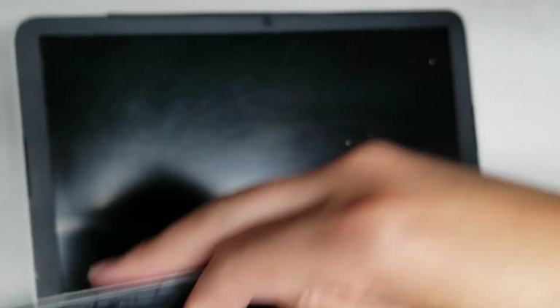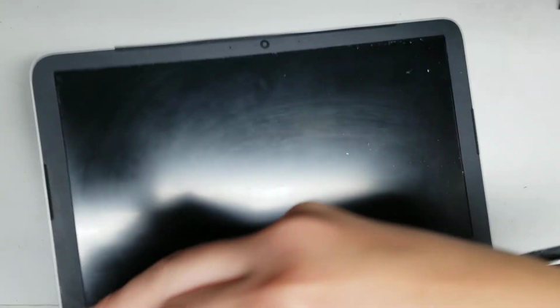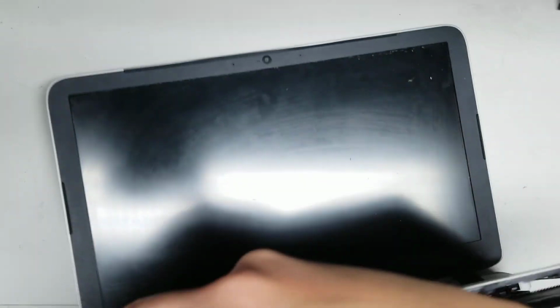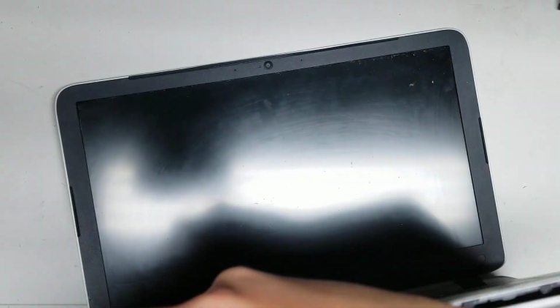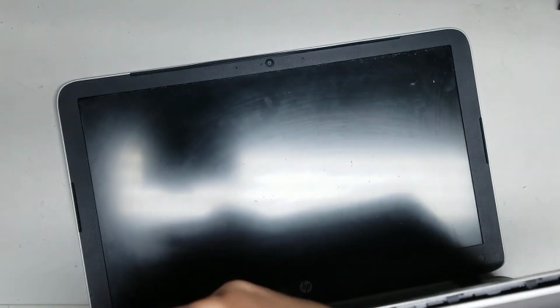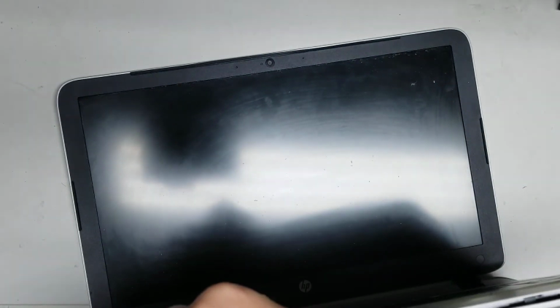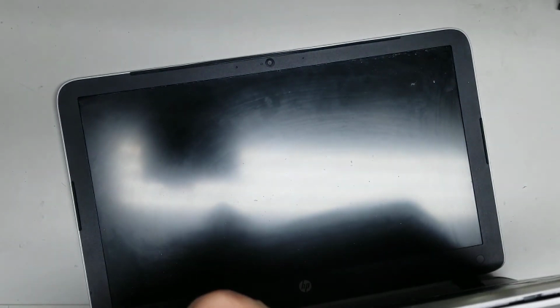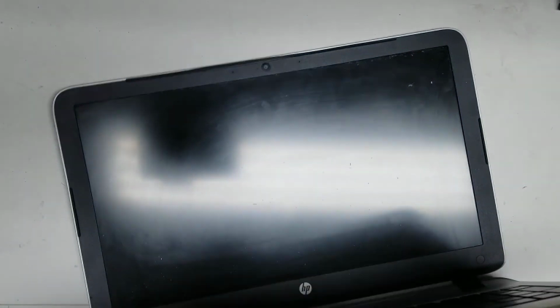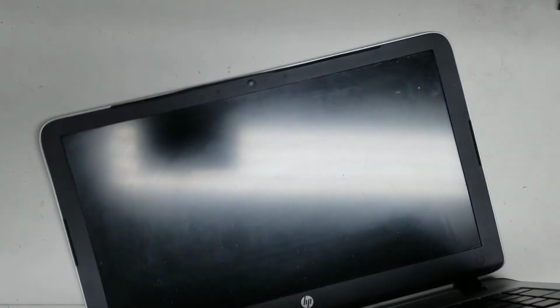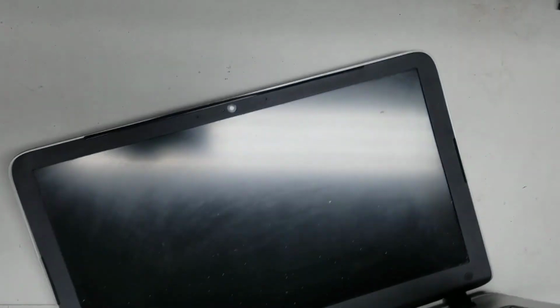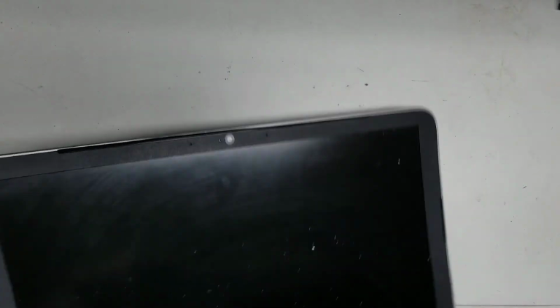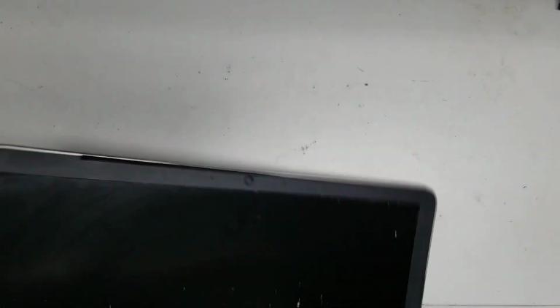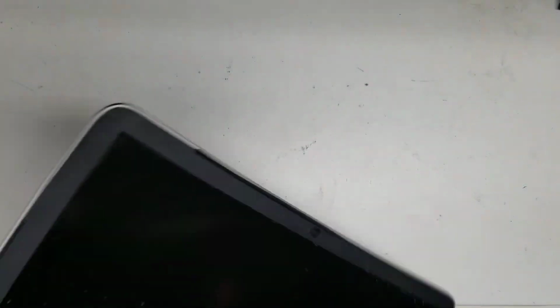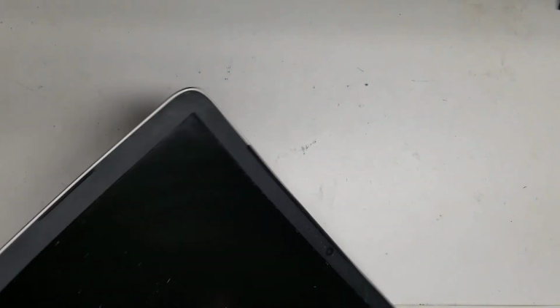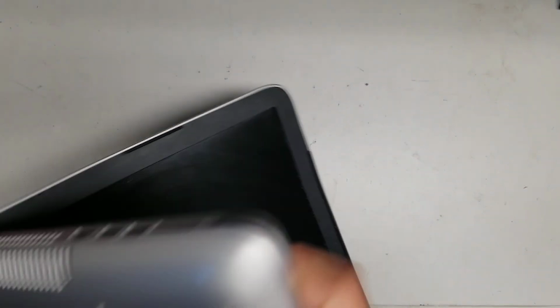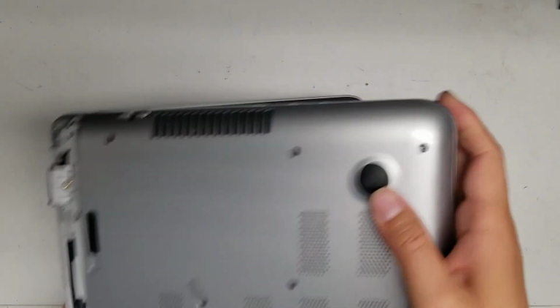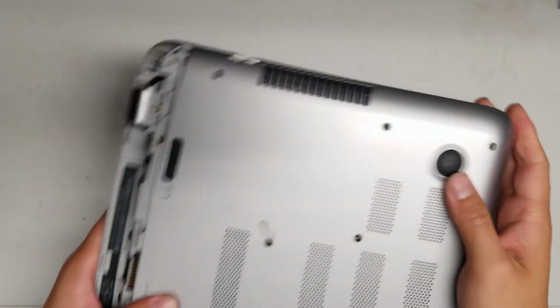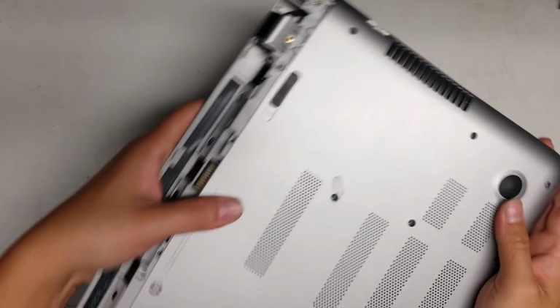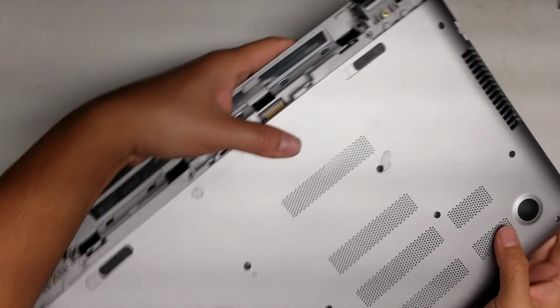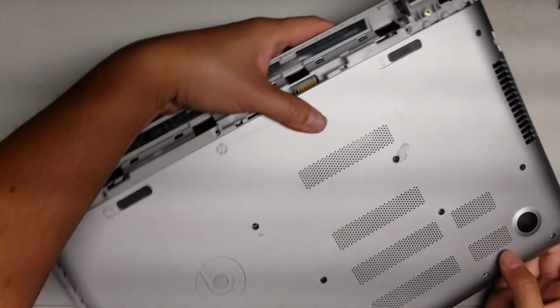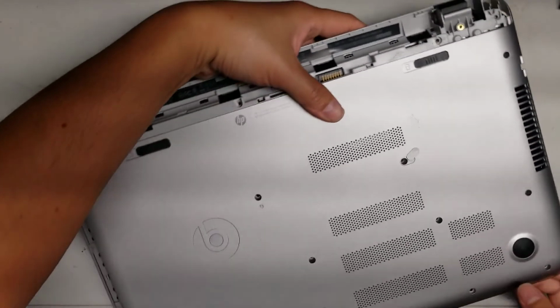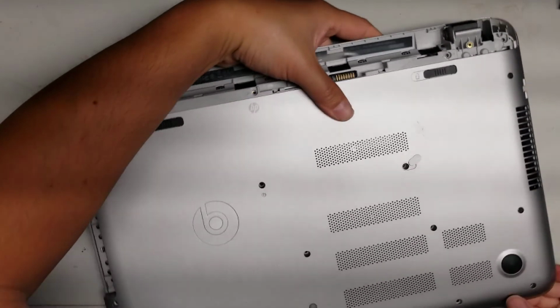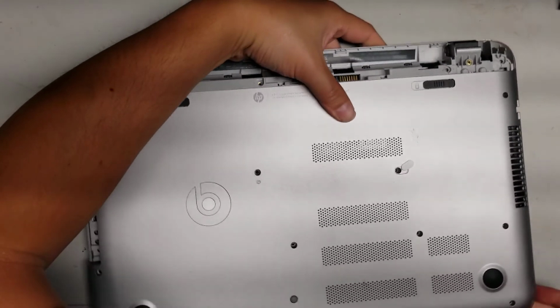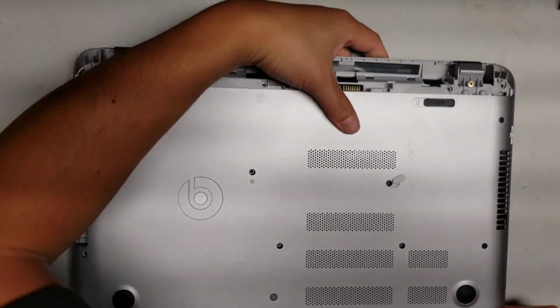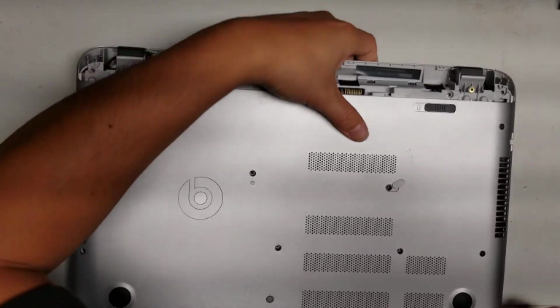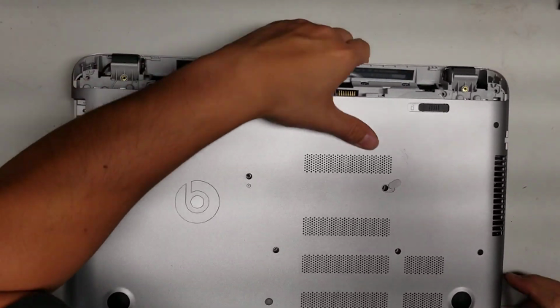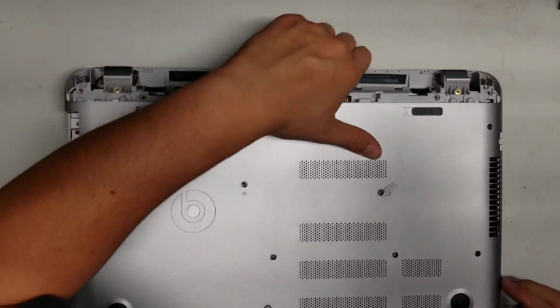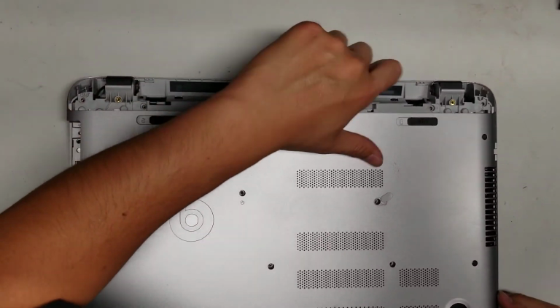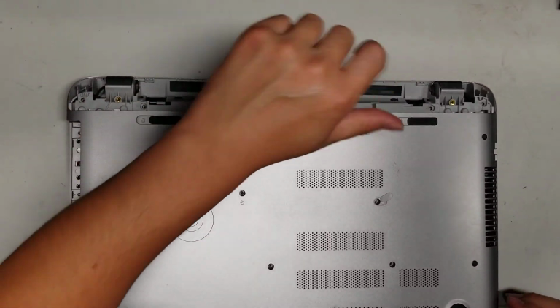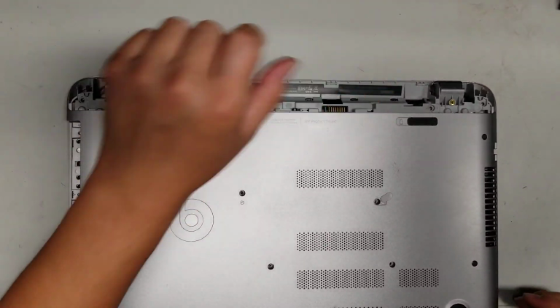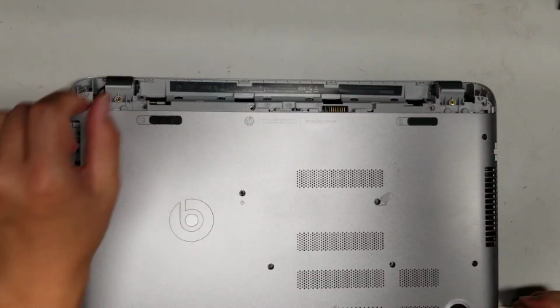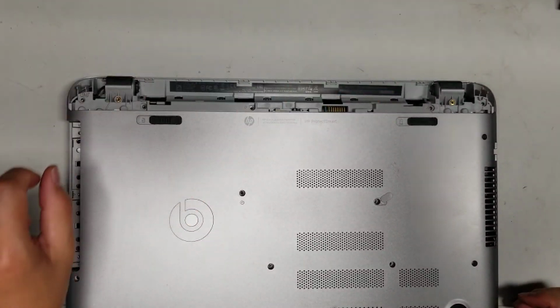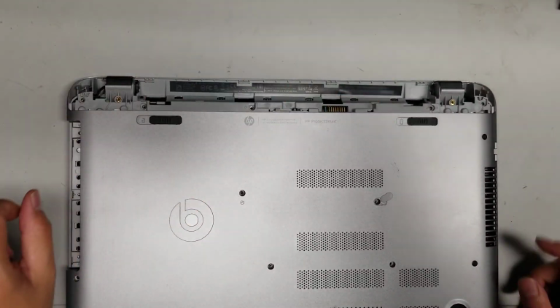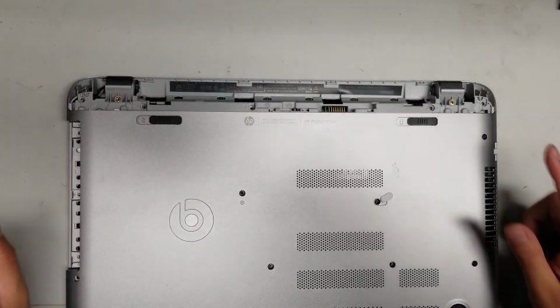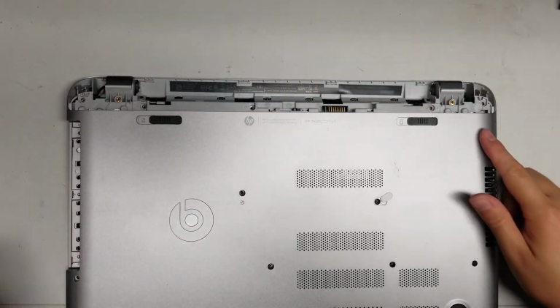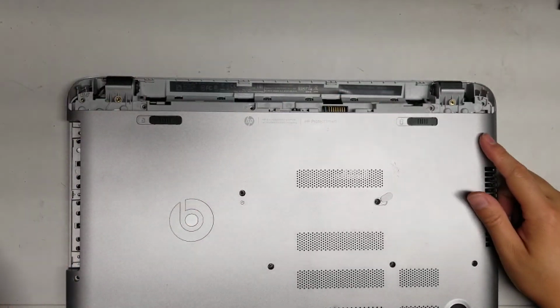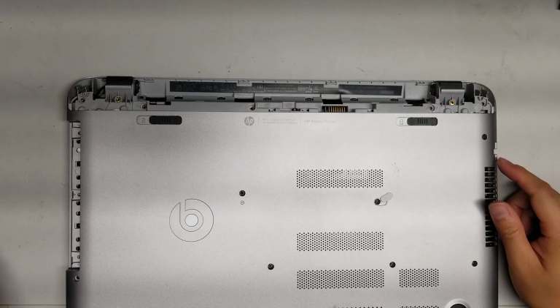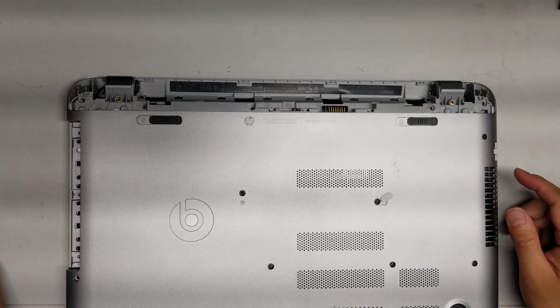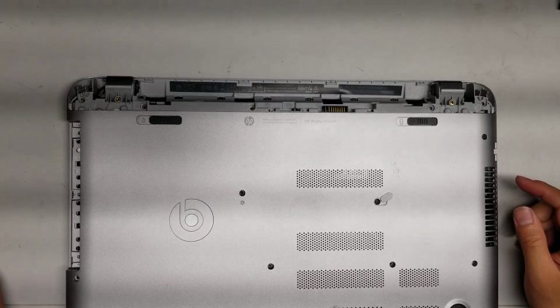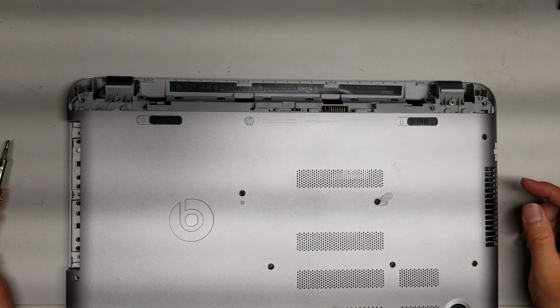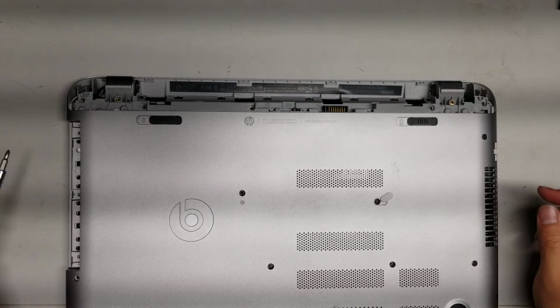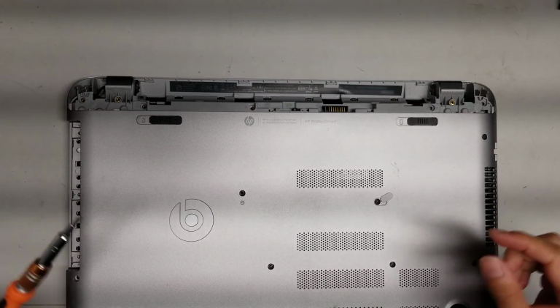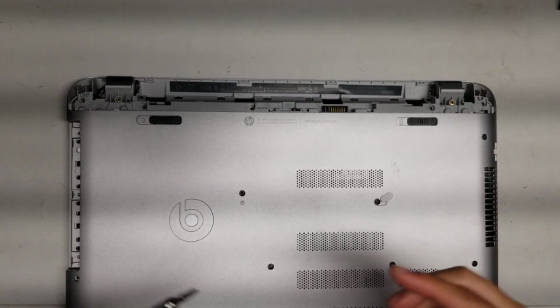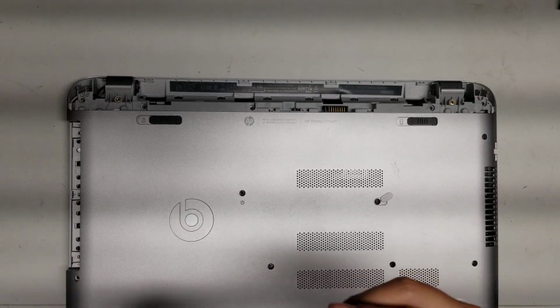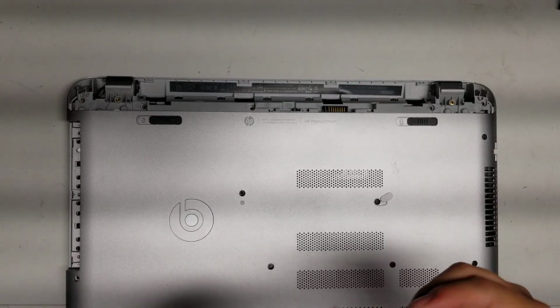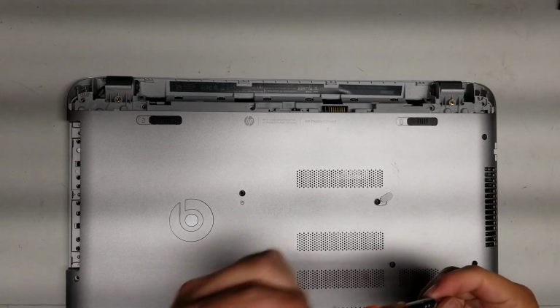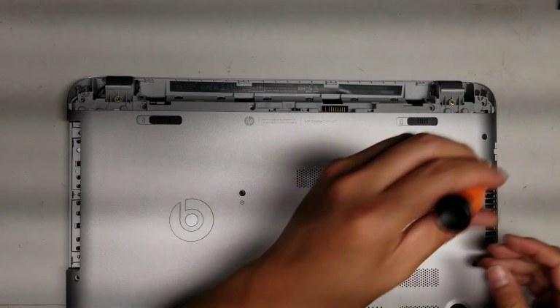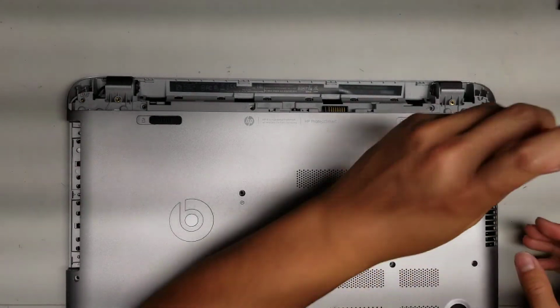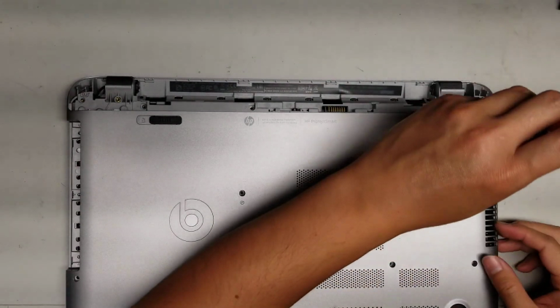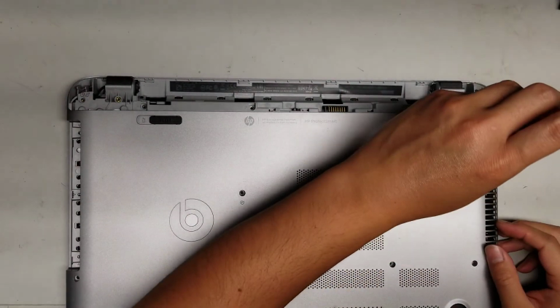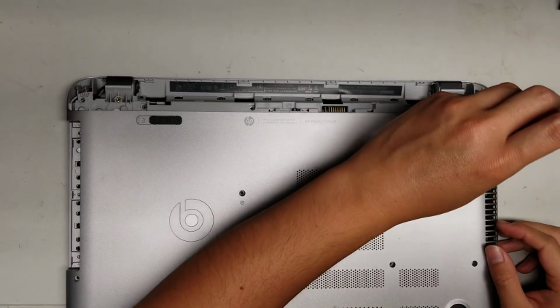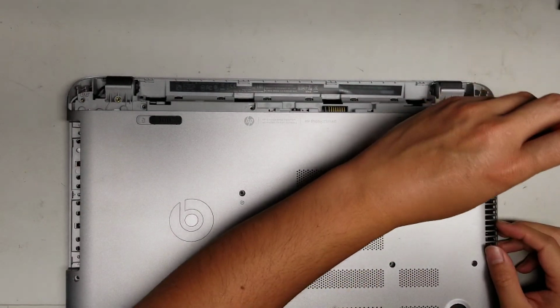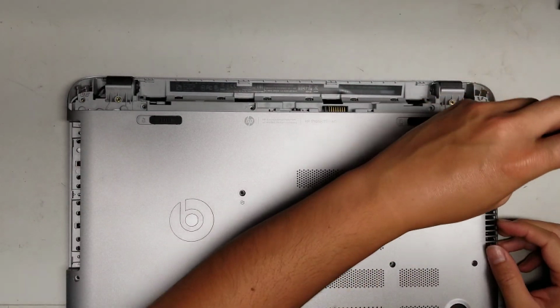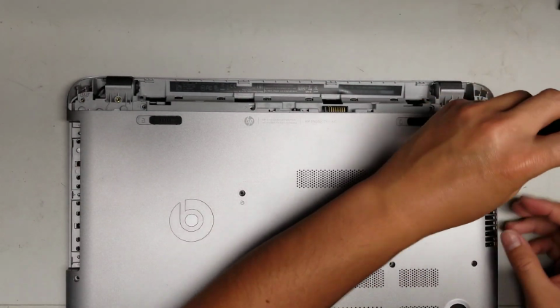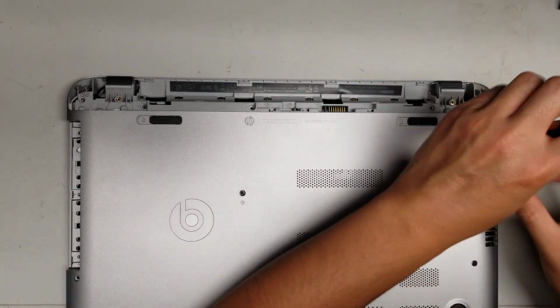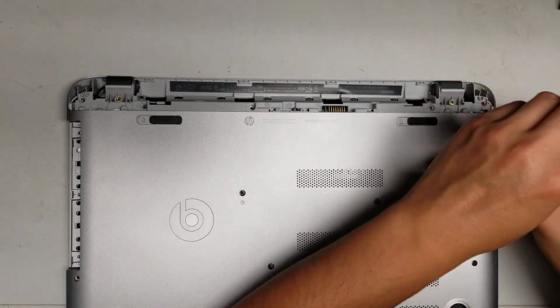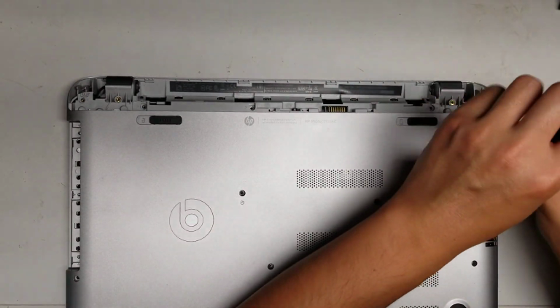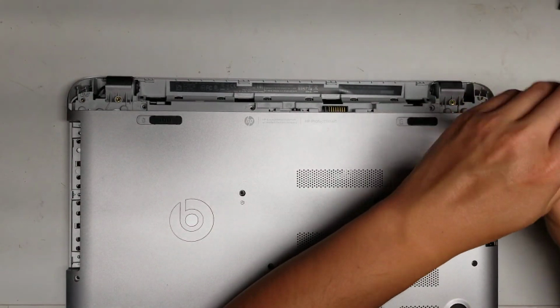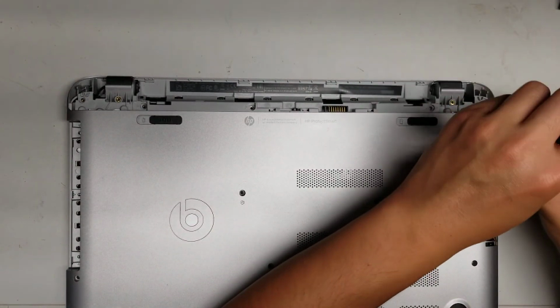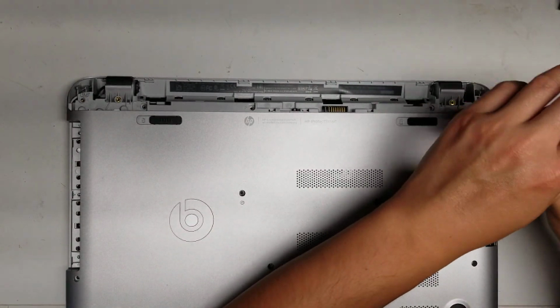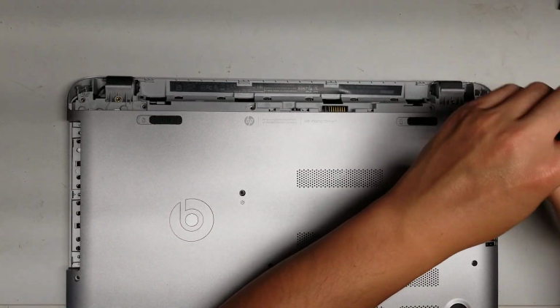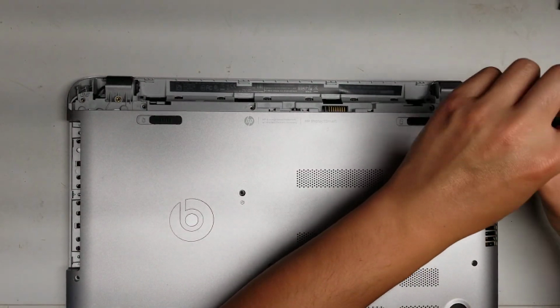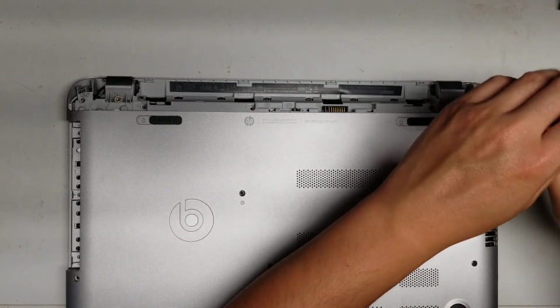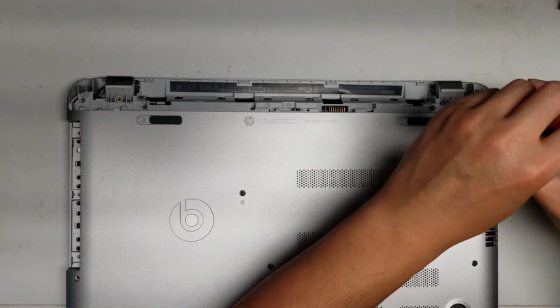There's a screw still there — I thought I took them all out. Make sure you get all the screws. I missed one; that's why it was having problems coming out.